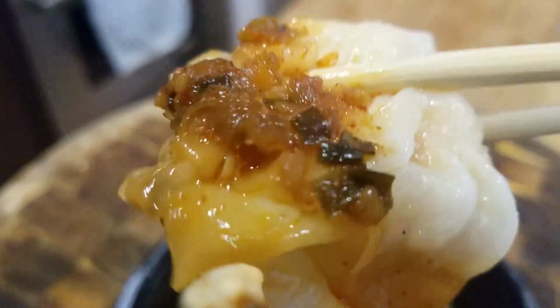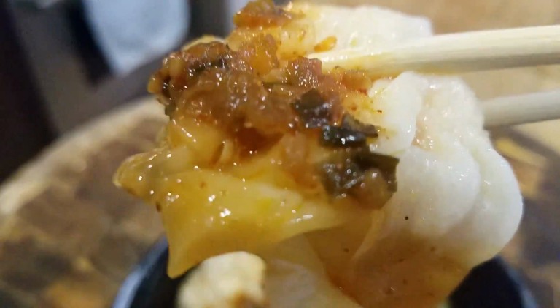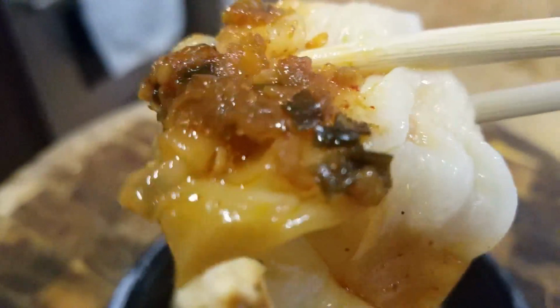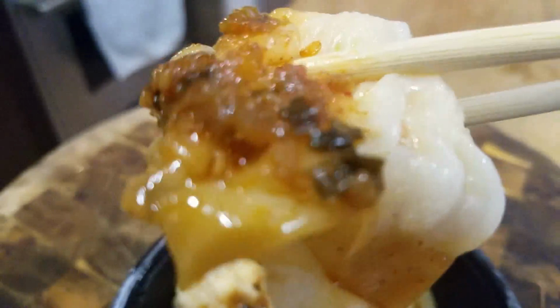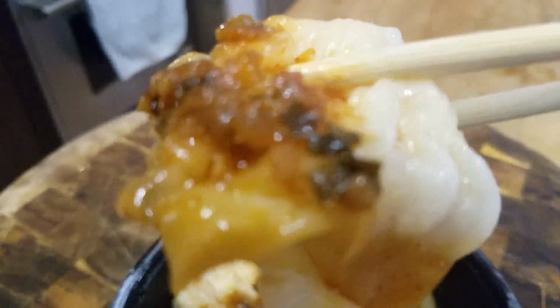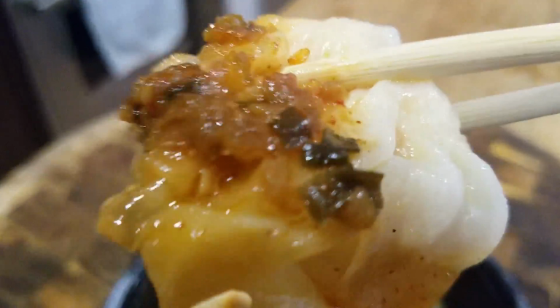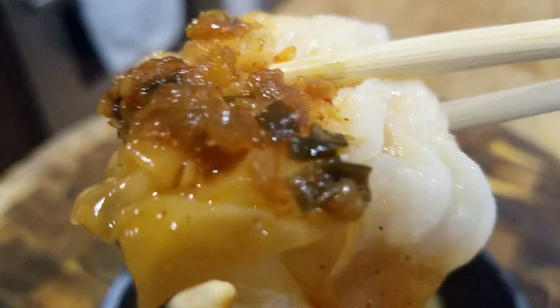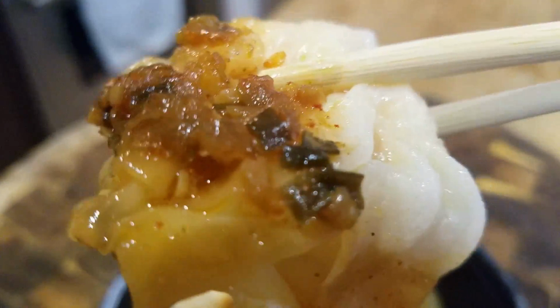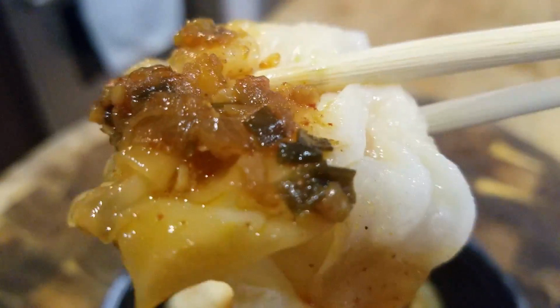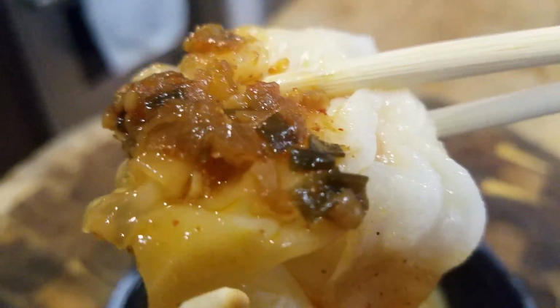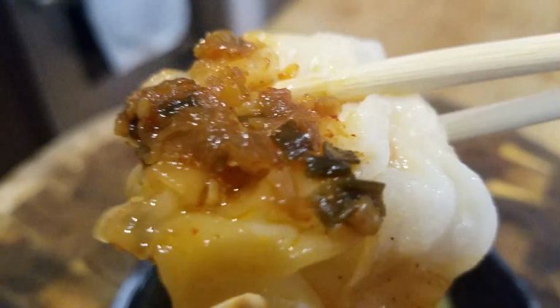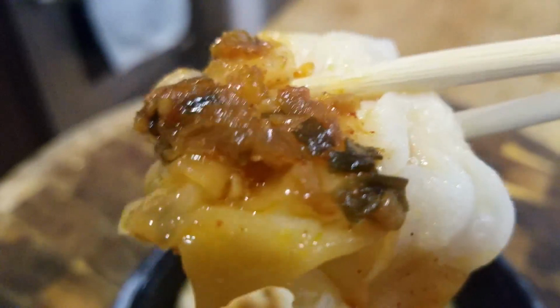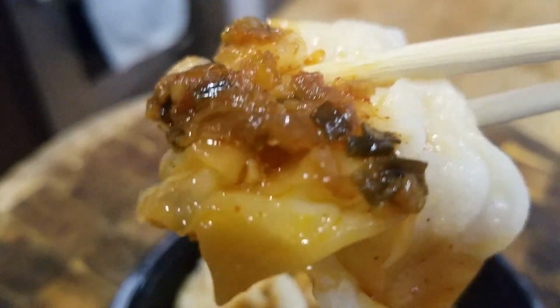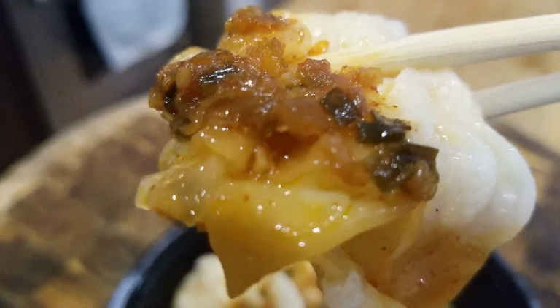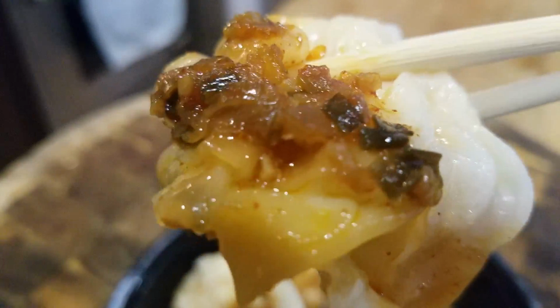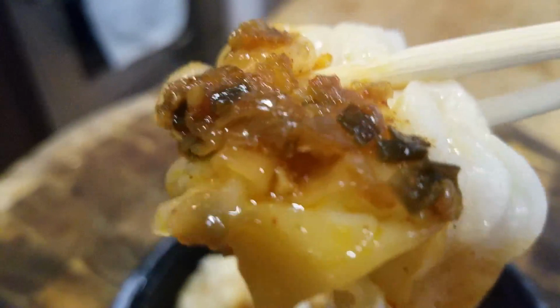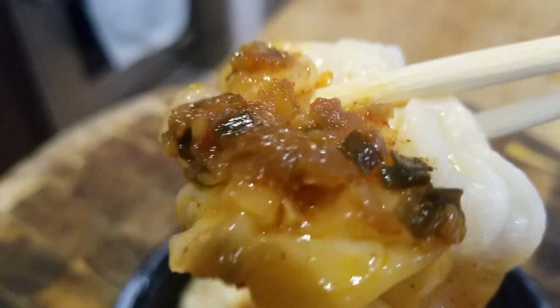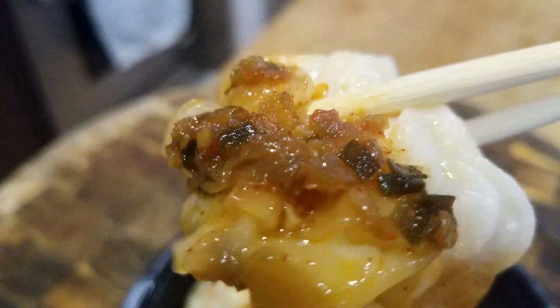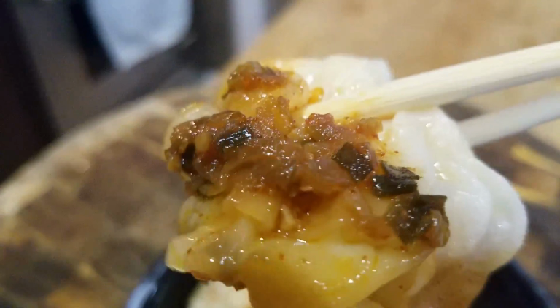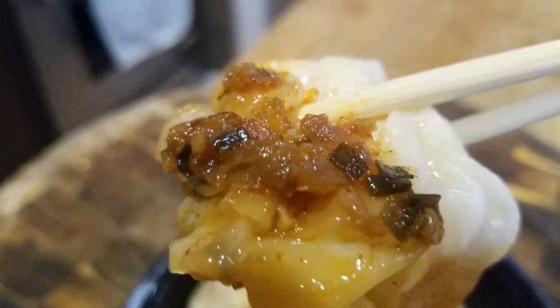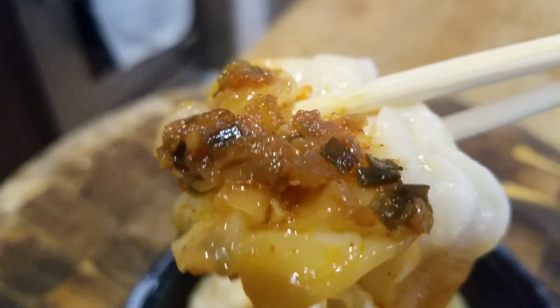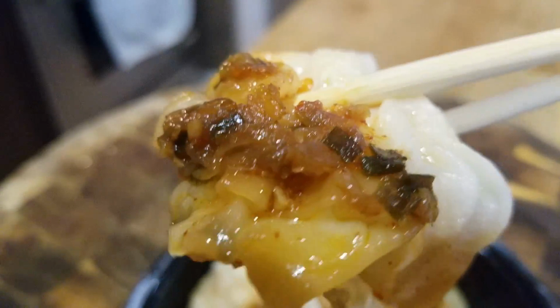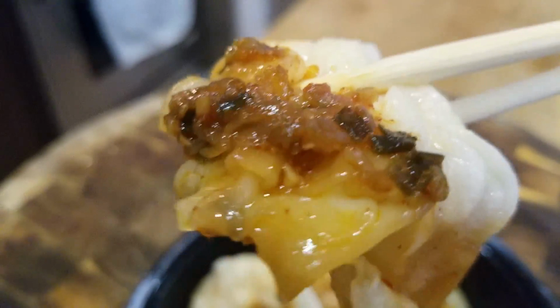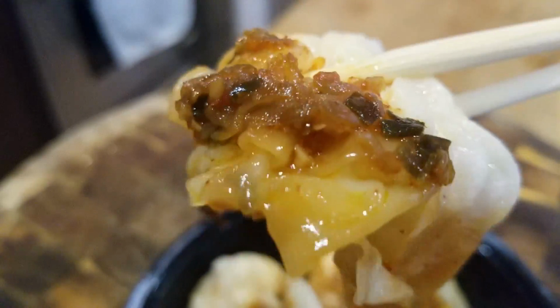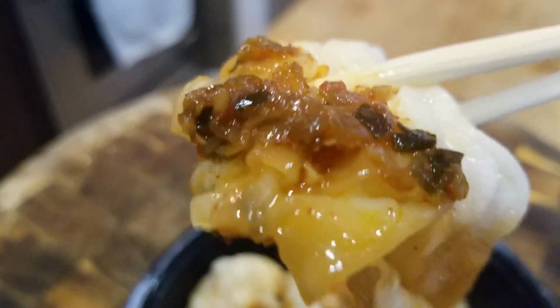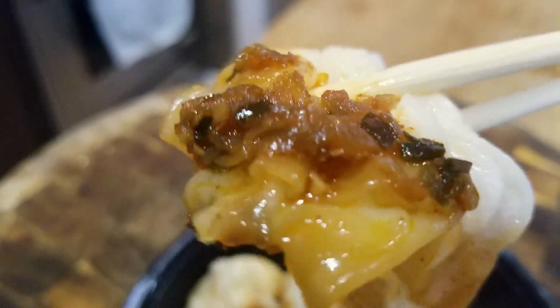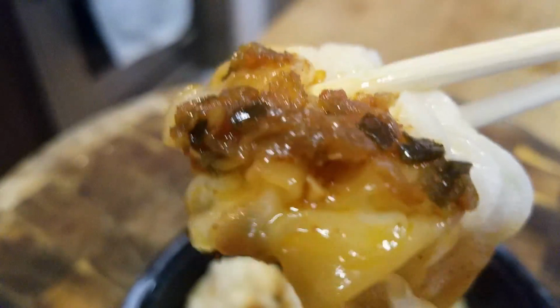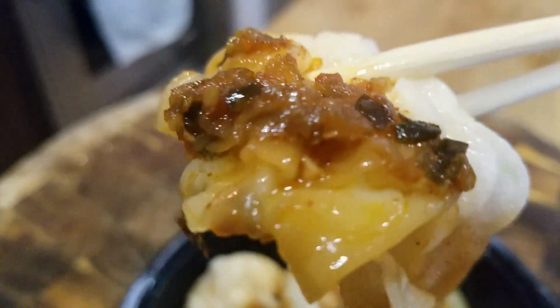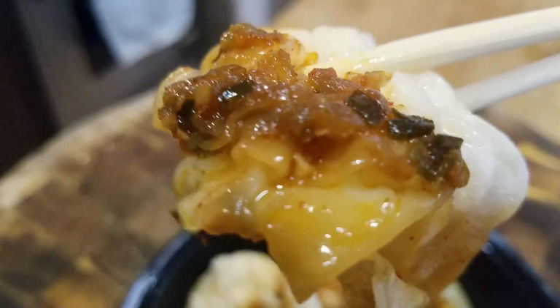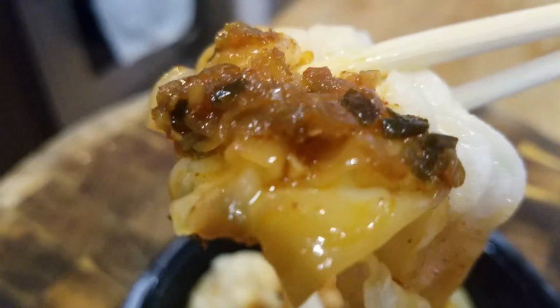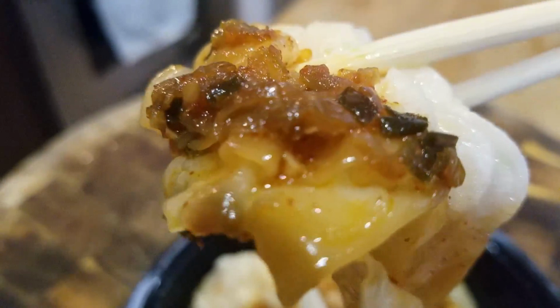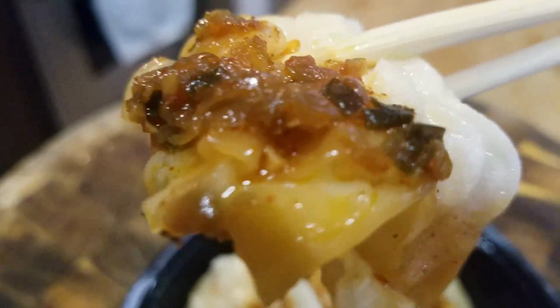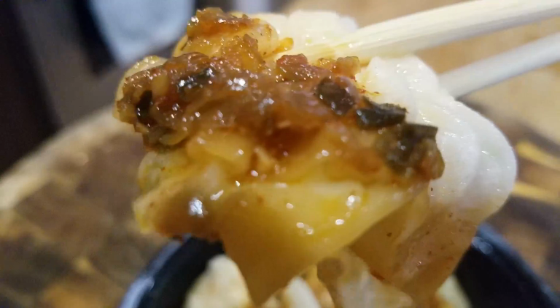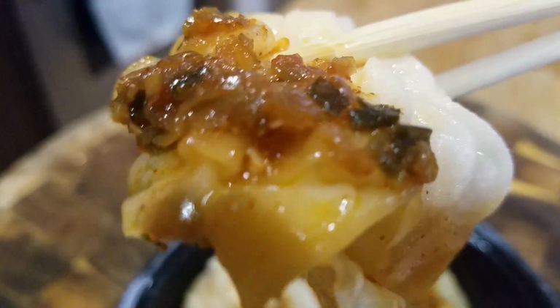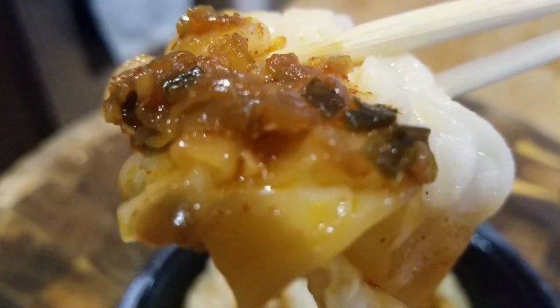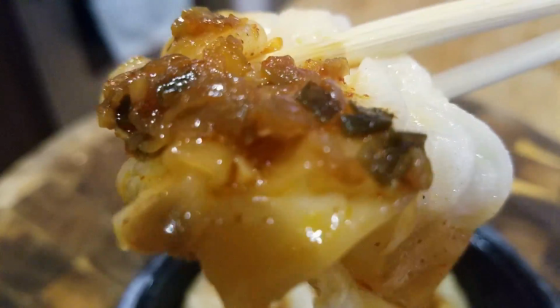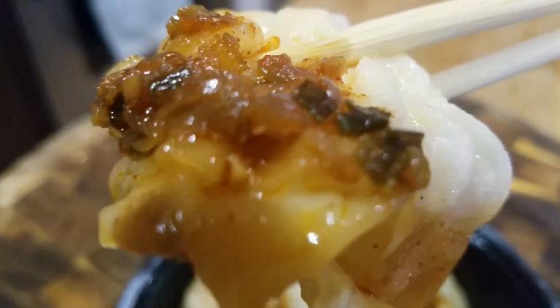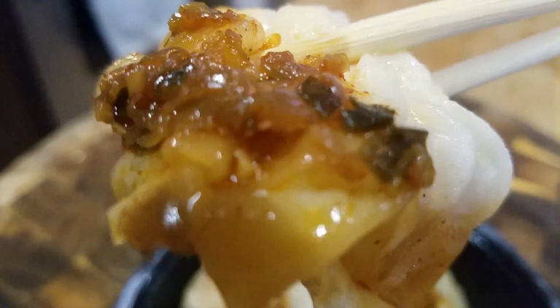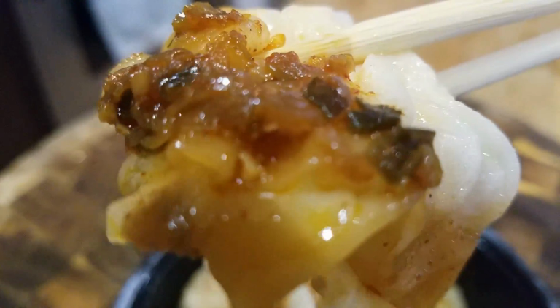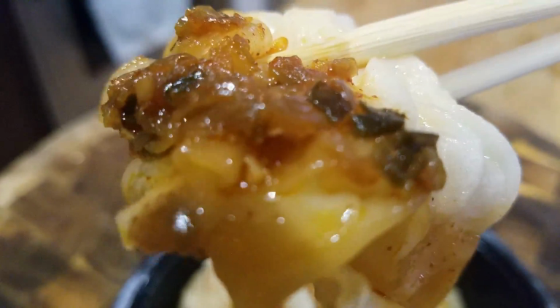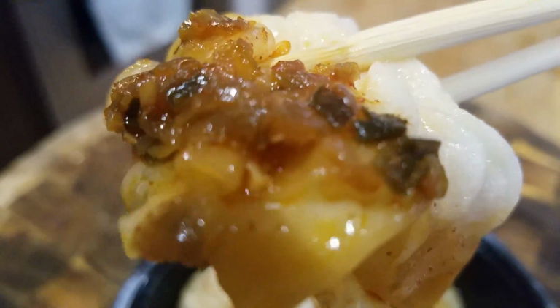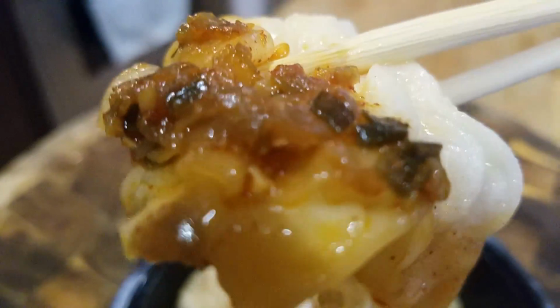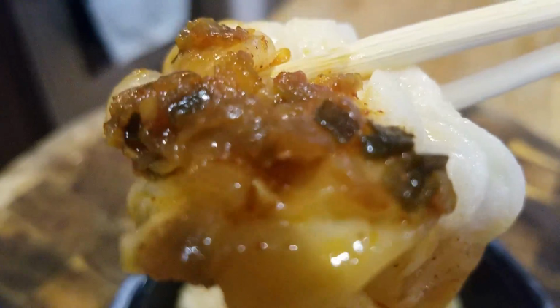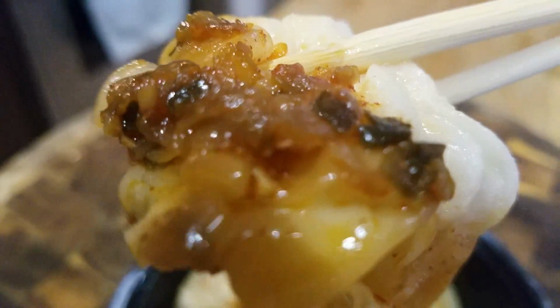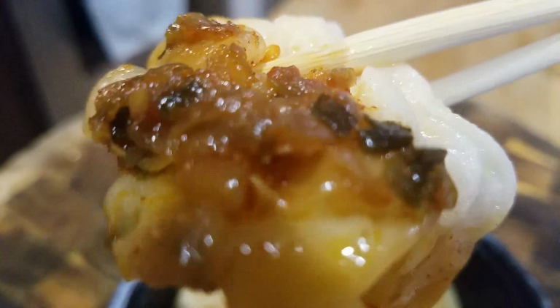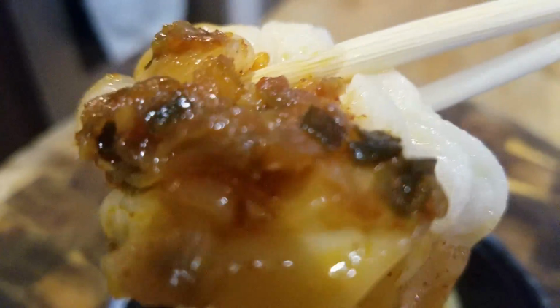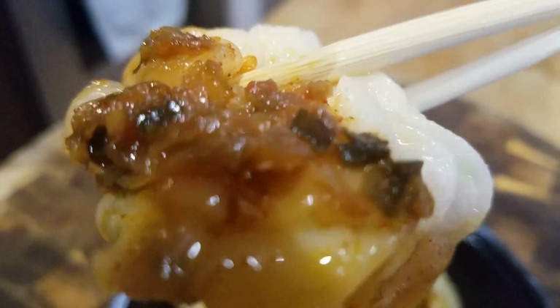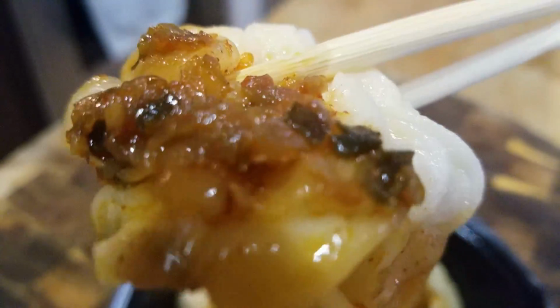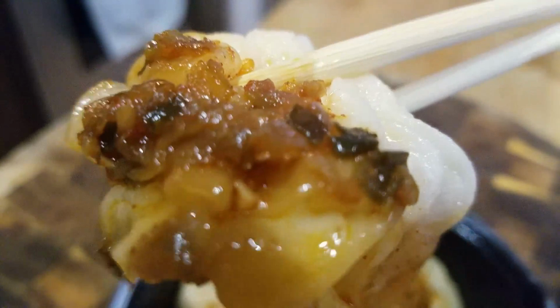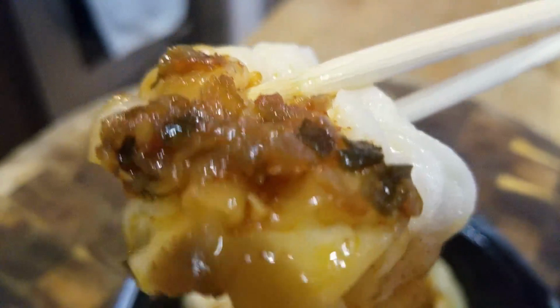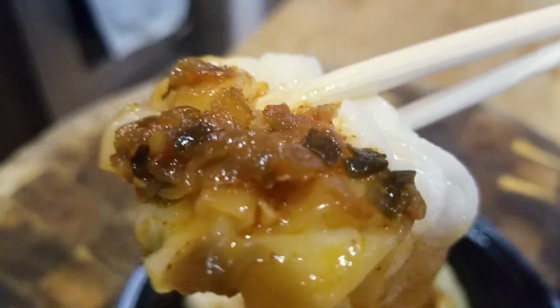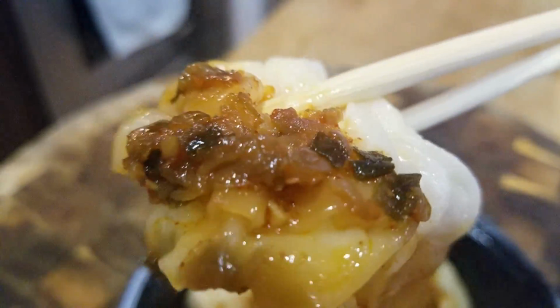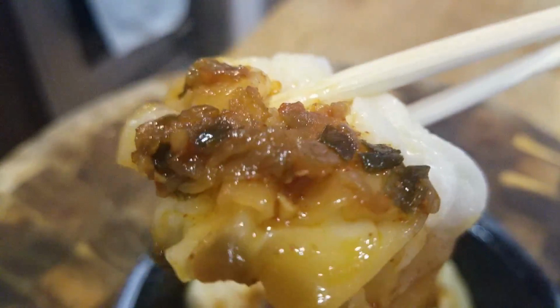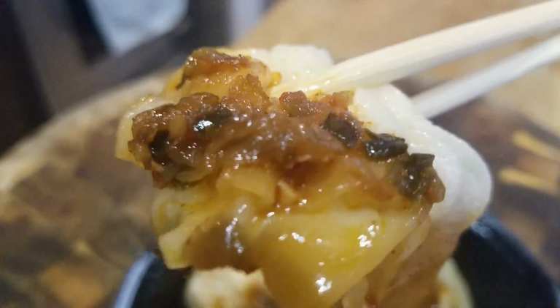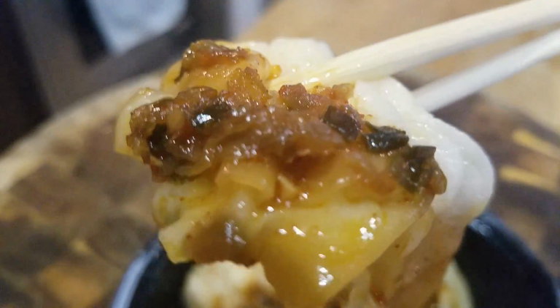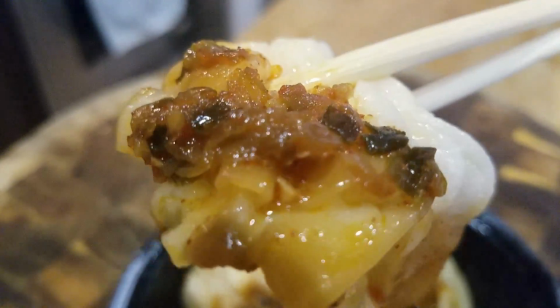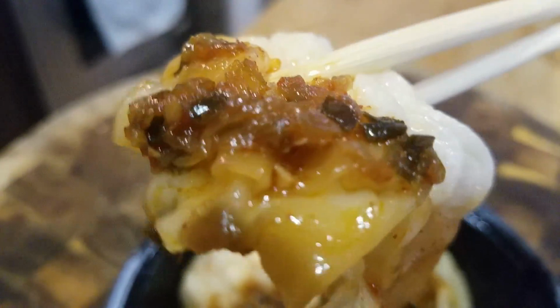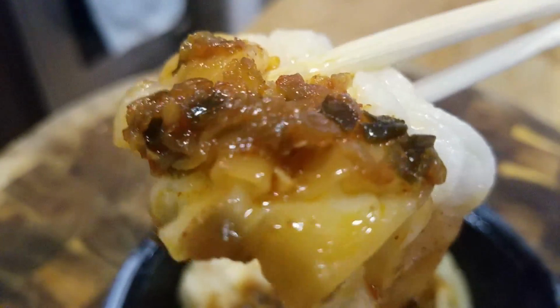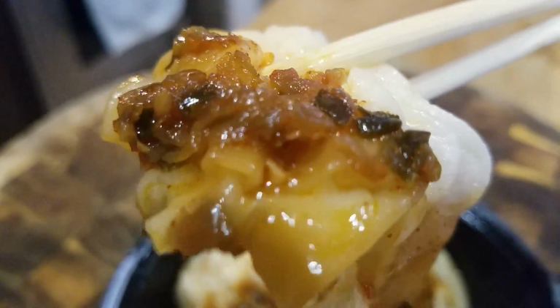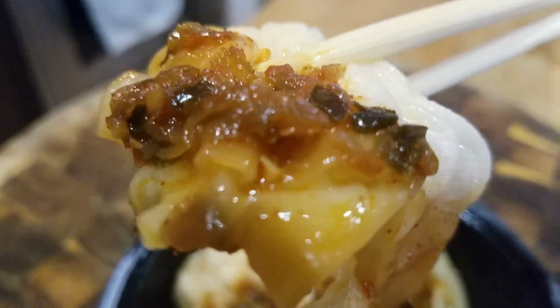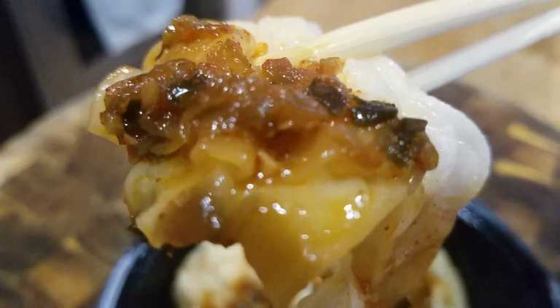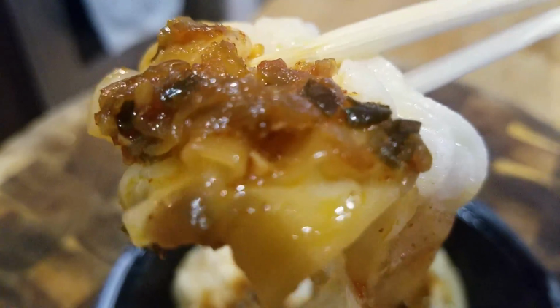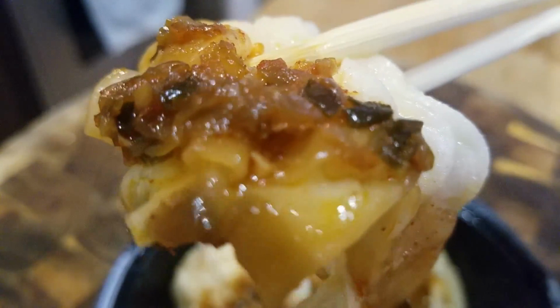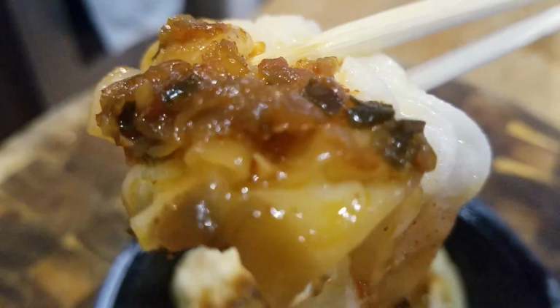Just look at the onions, garlic, and chili. These are basically five wontons, or ha-gau, spiced up.